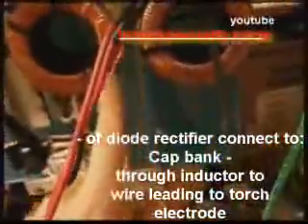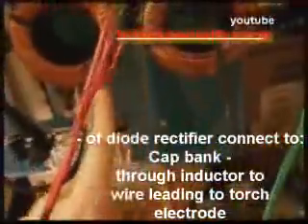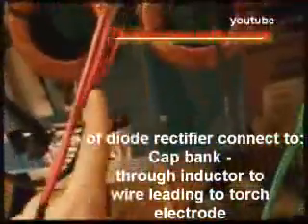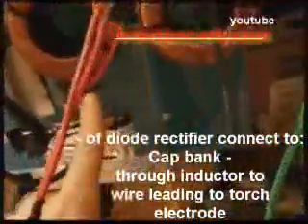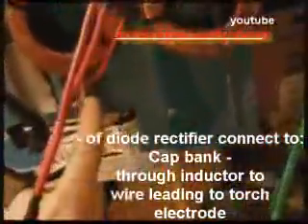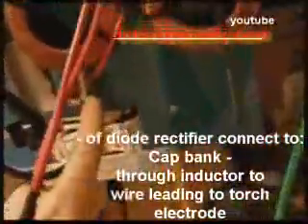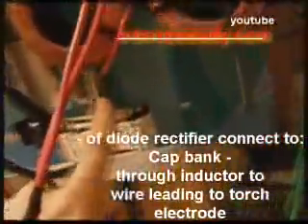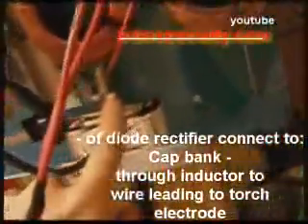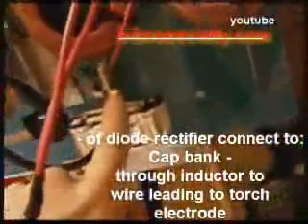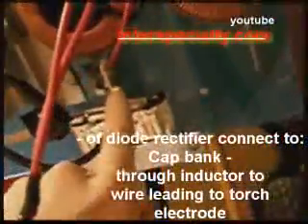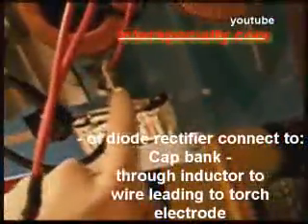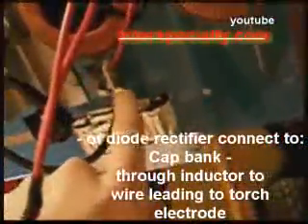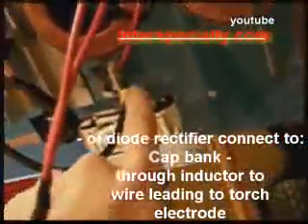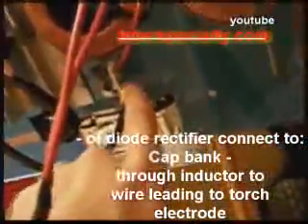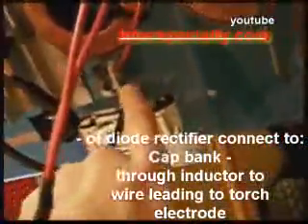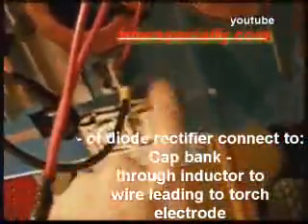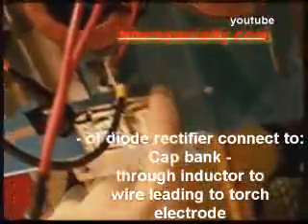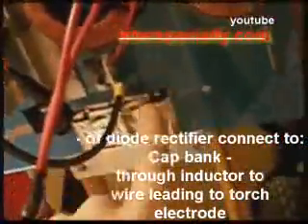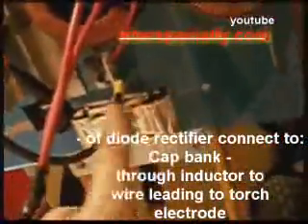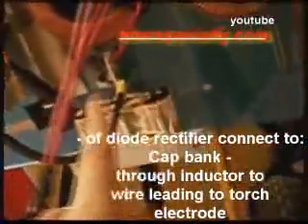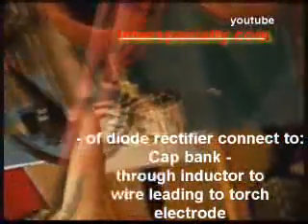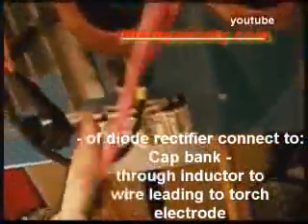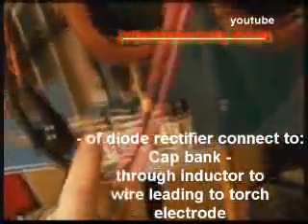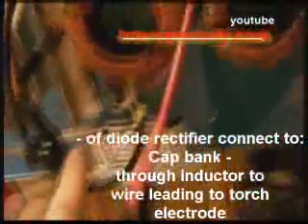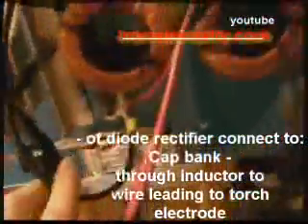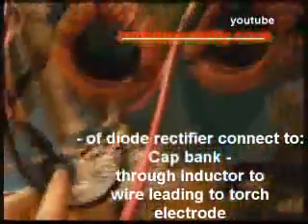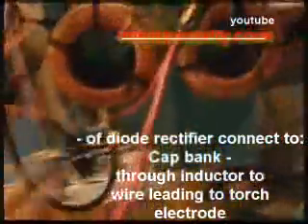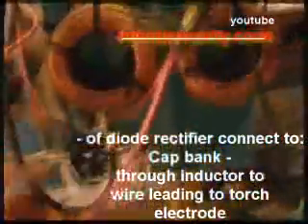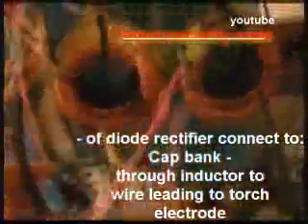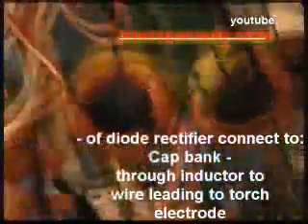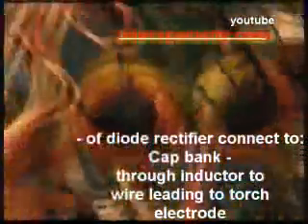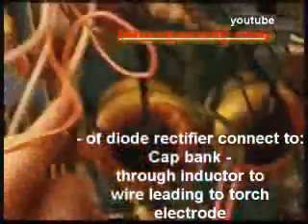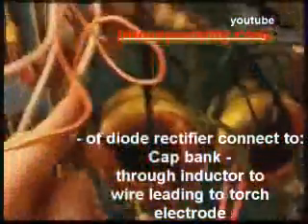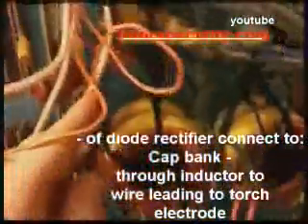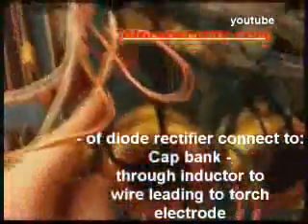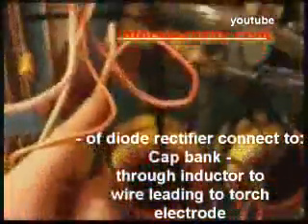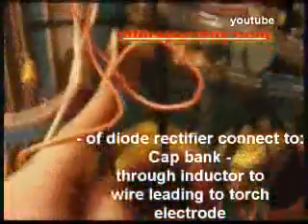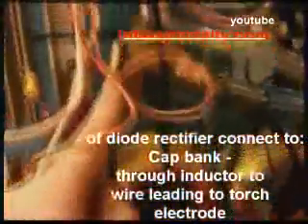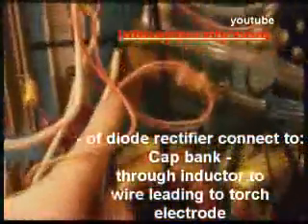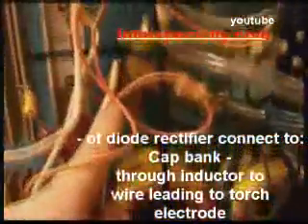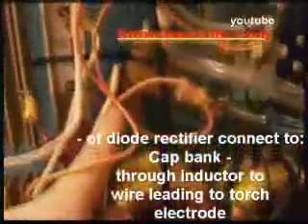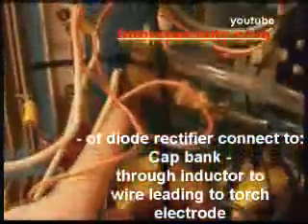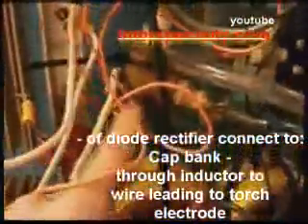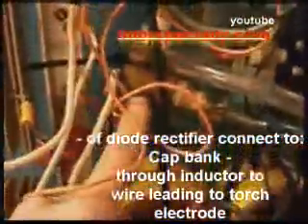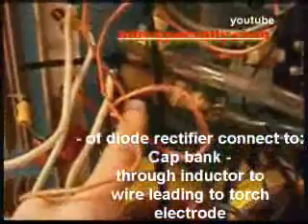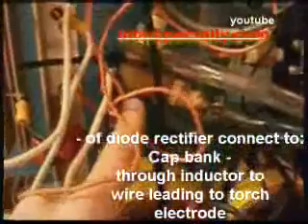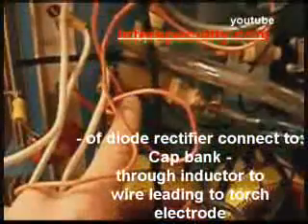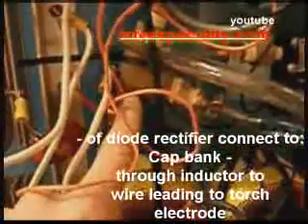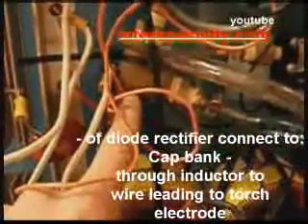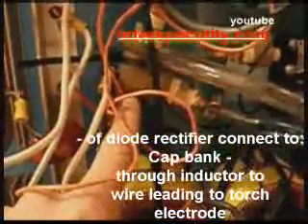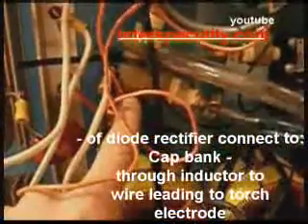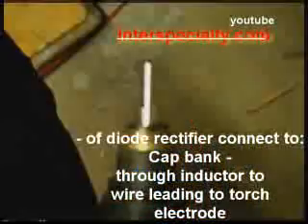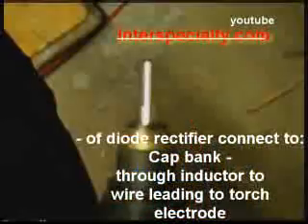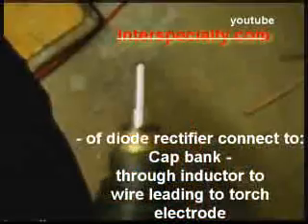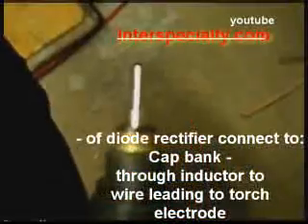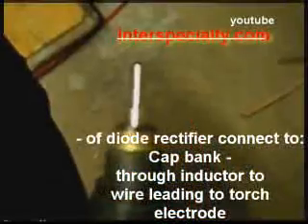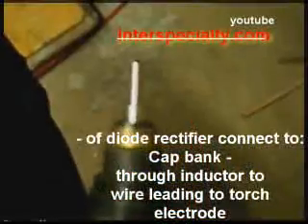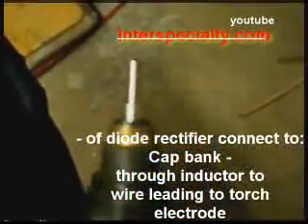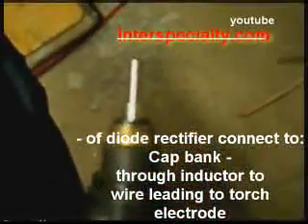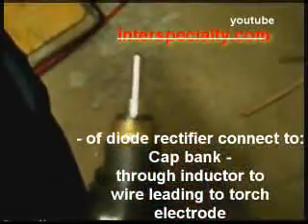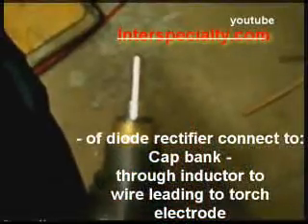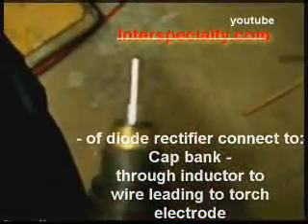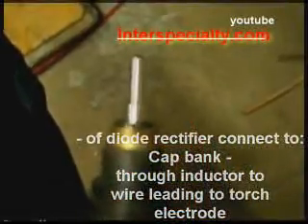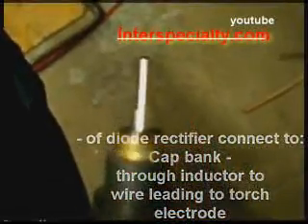From there, the output goes and ties to a terminal block. Then from there, the negative line is connected to the capacitor and to the electrode connection on your torch.